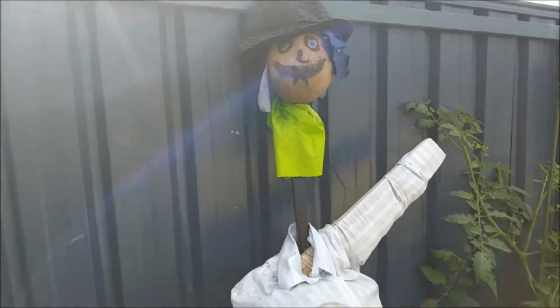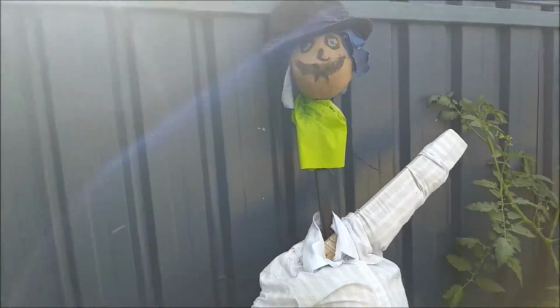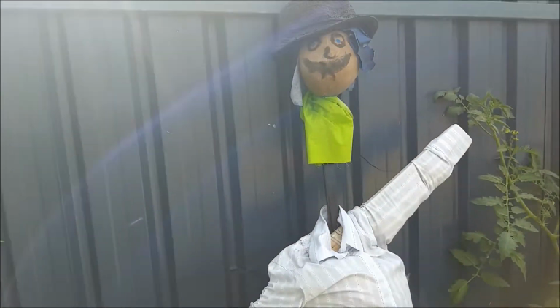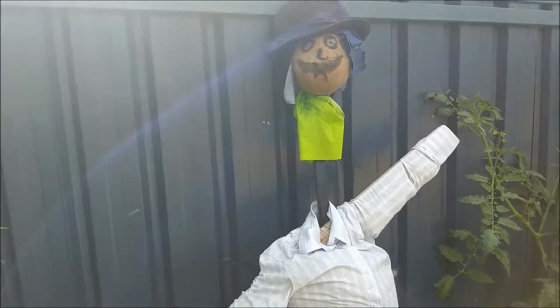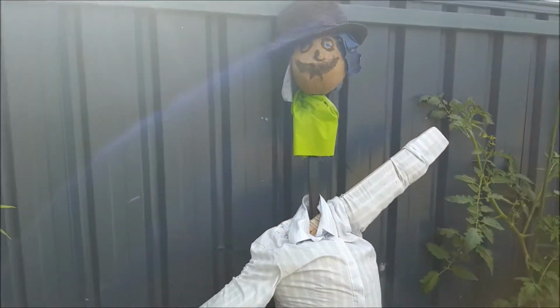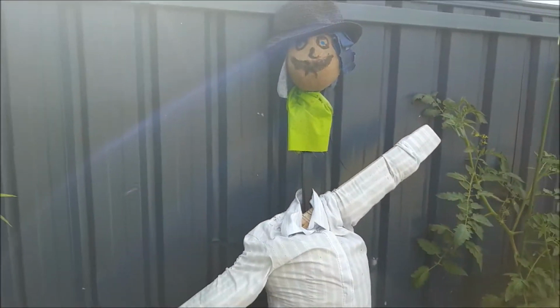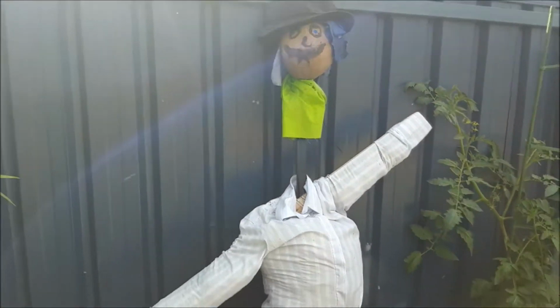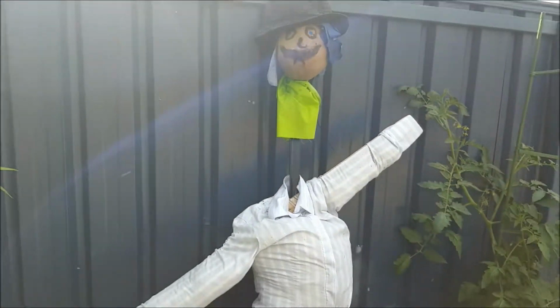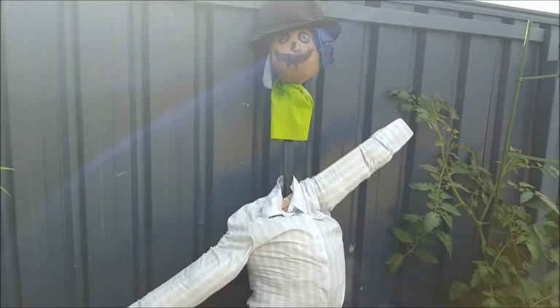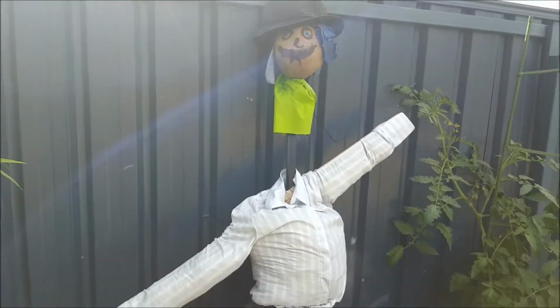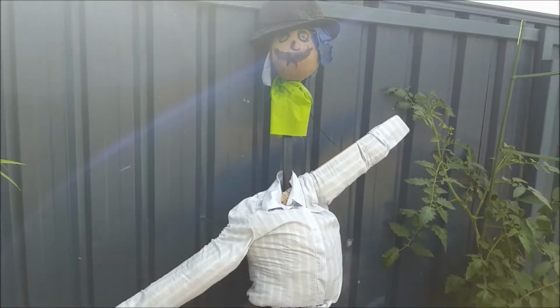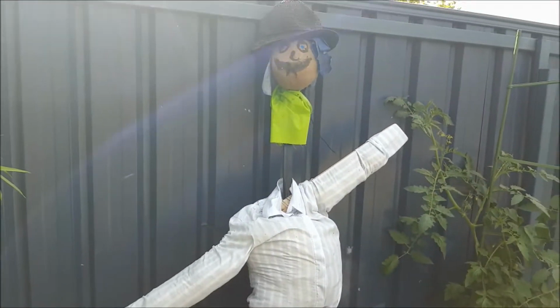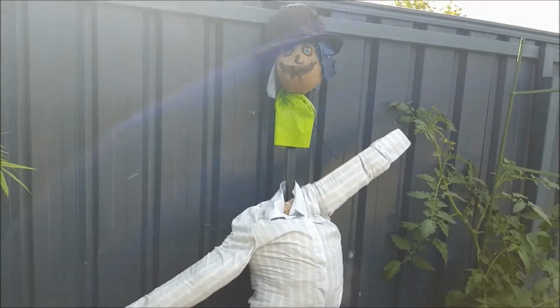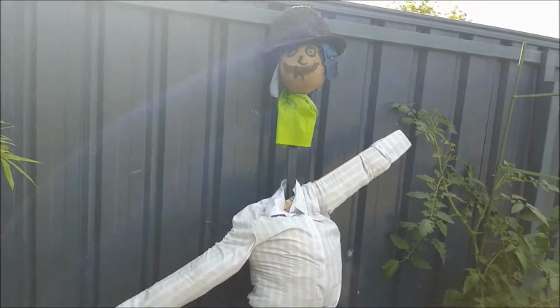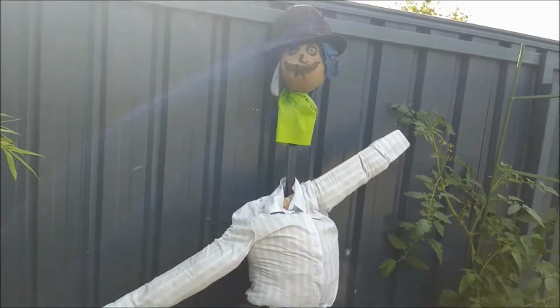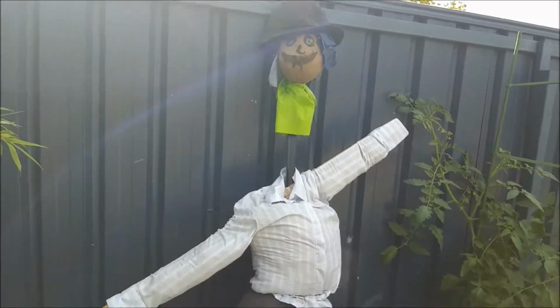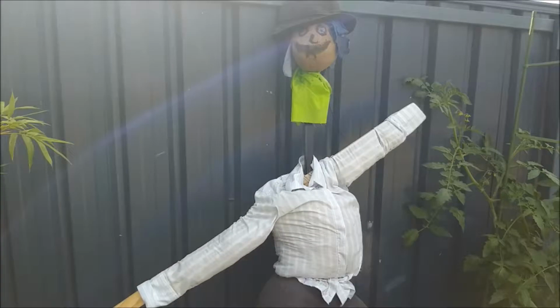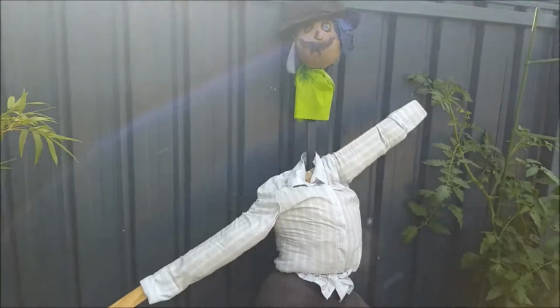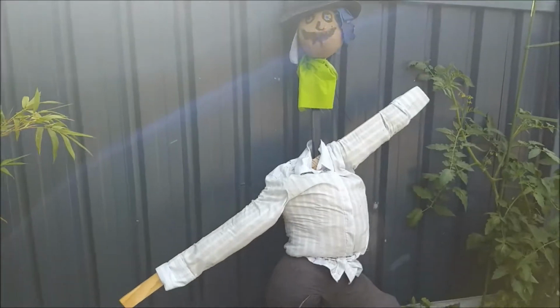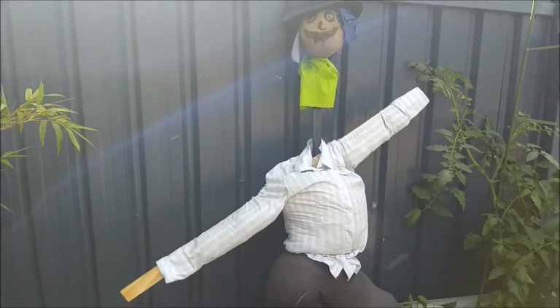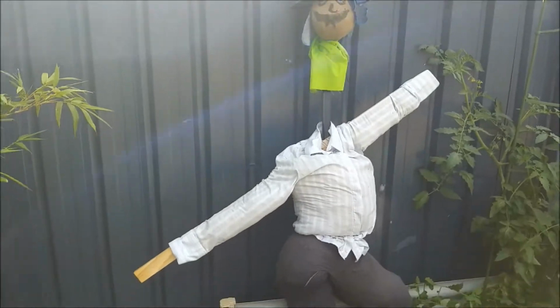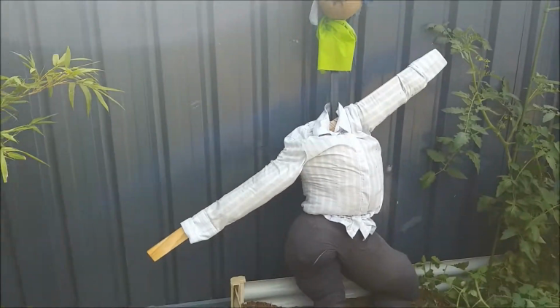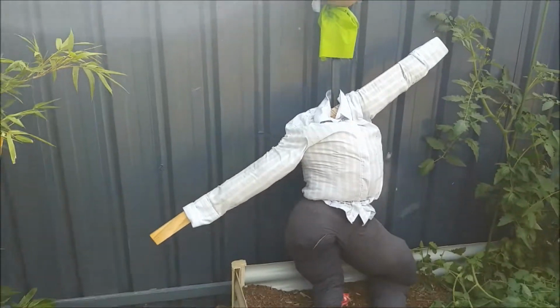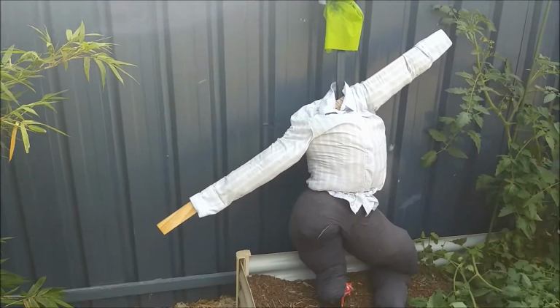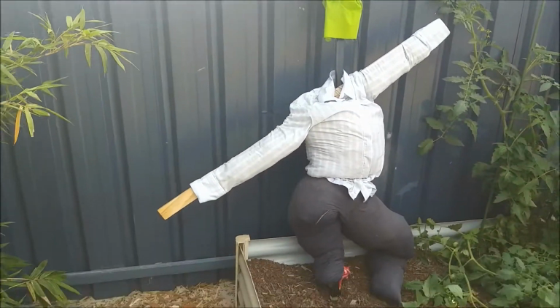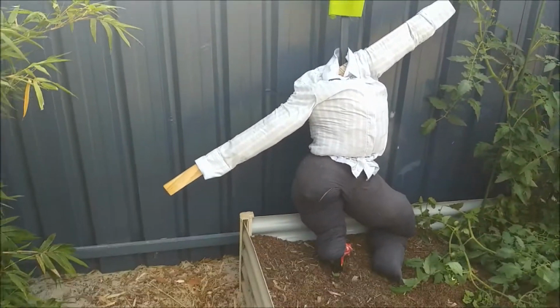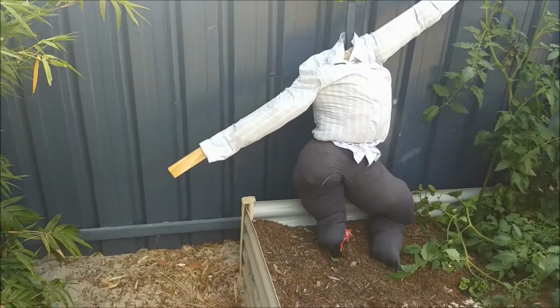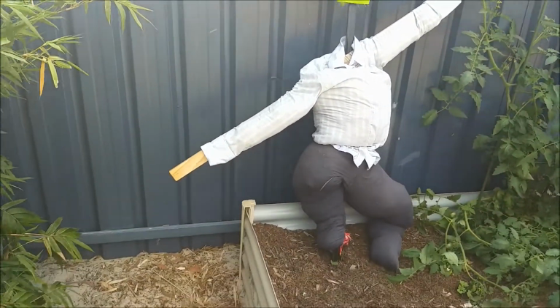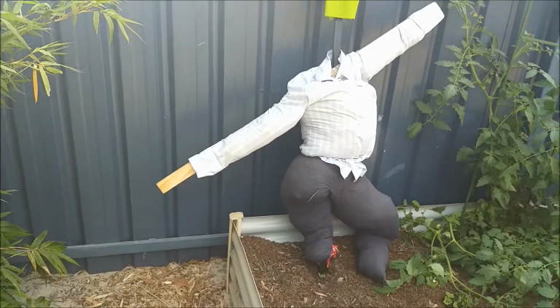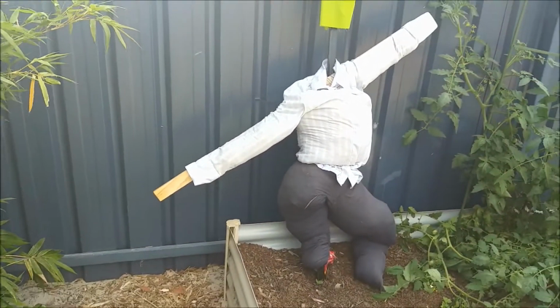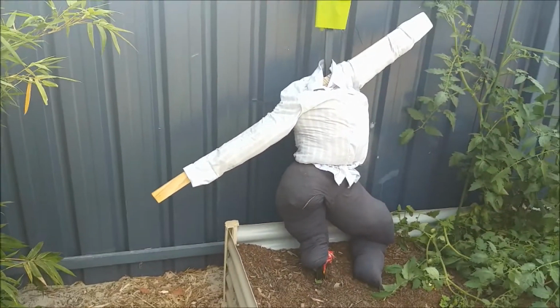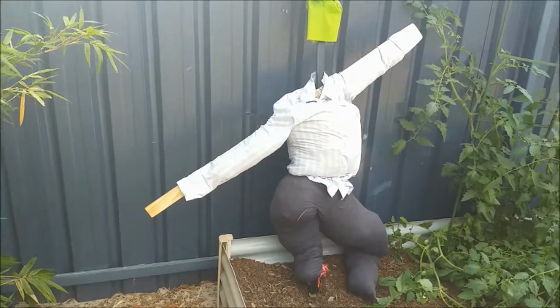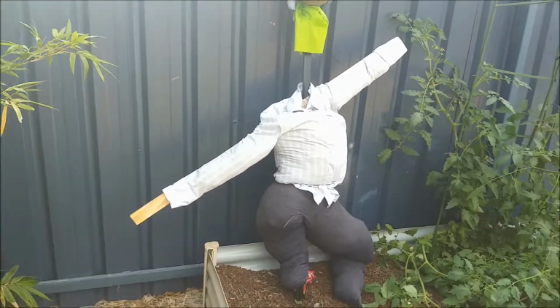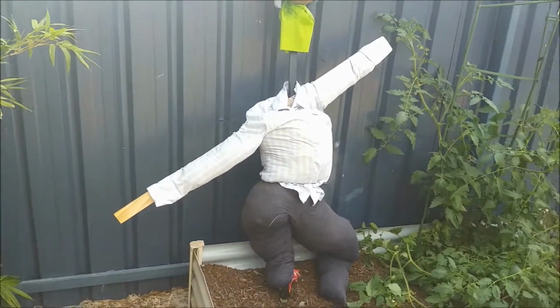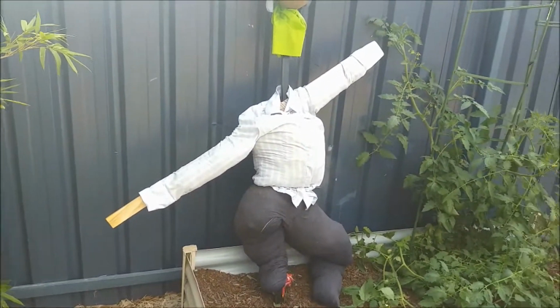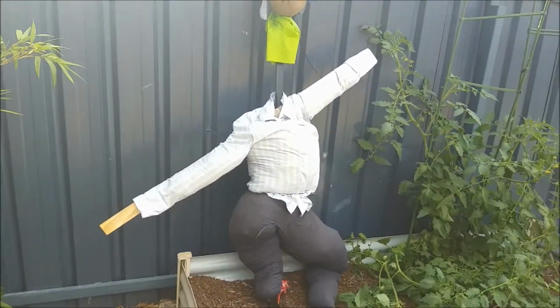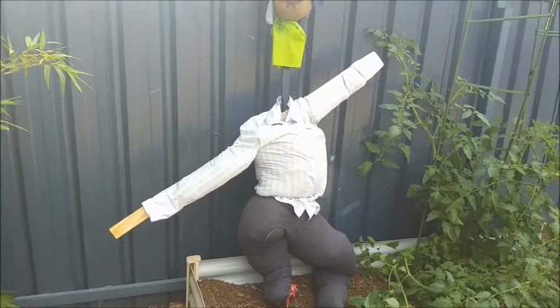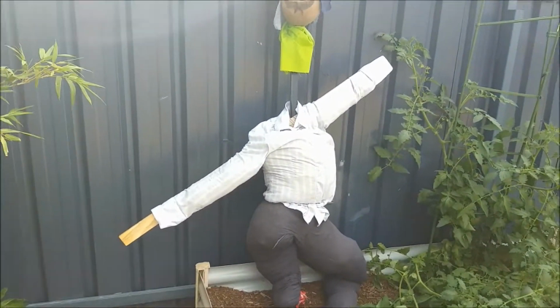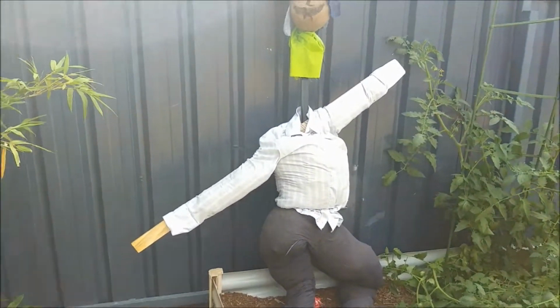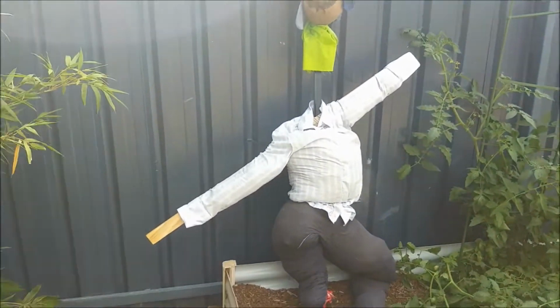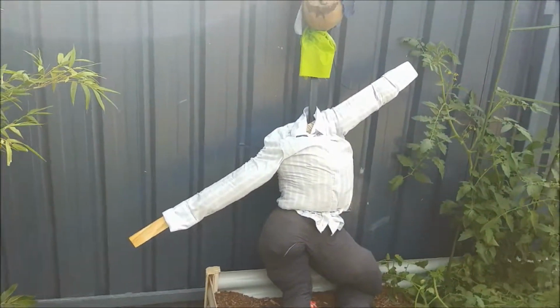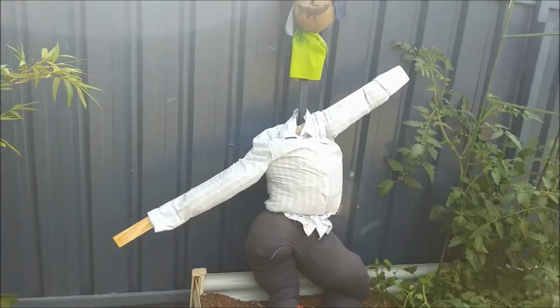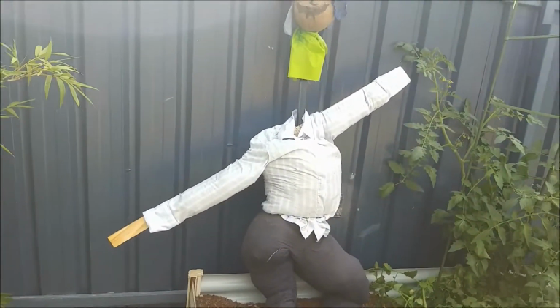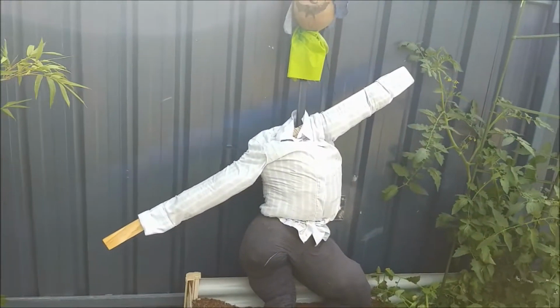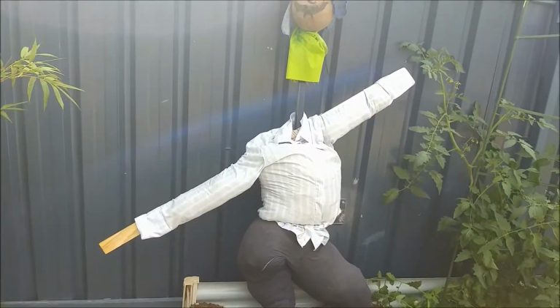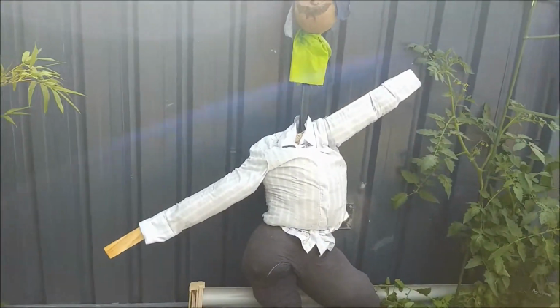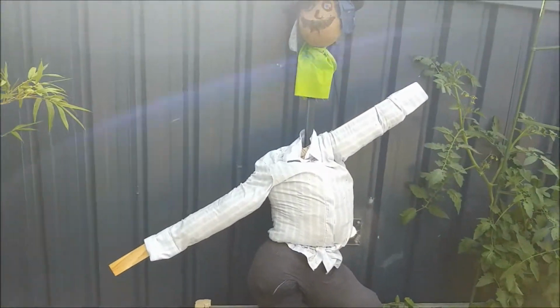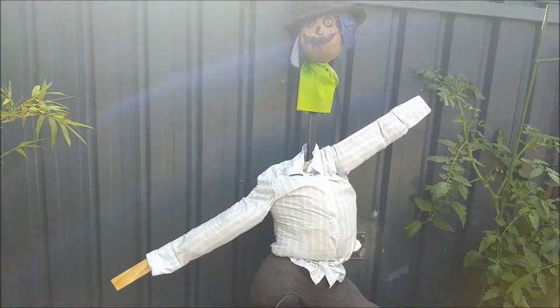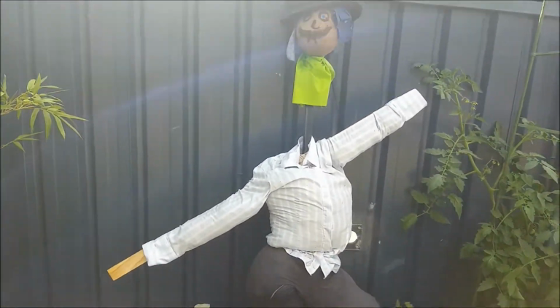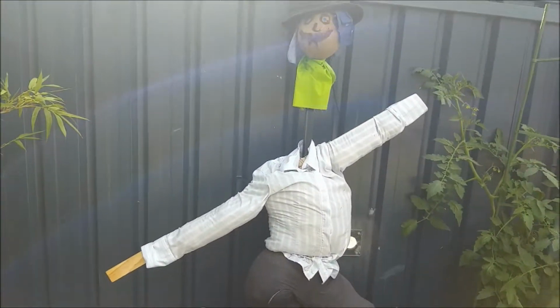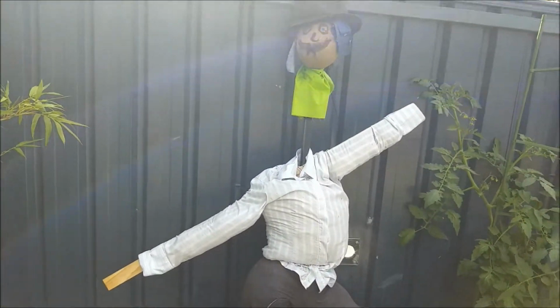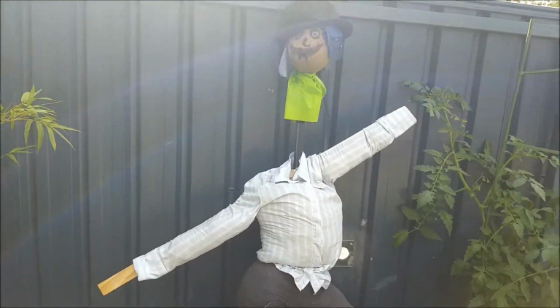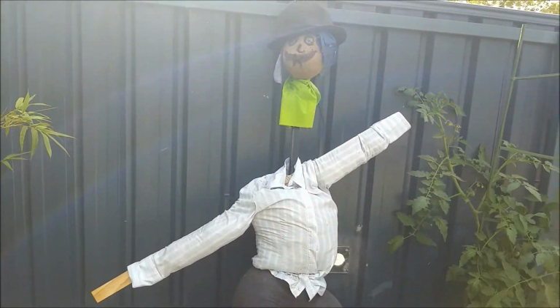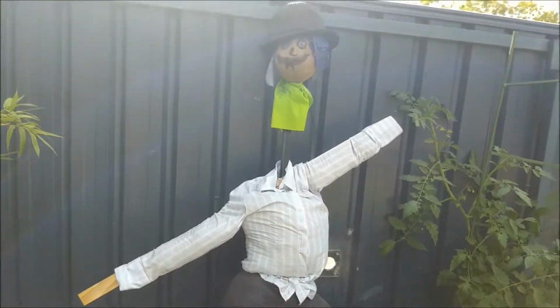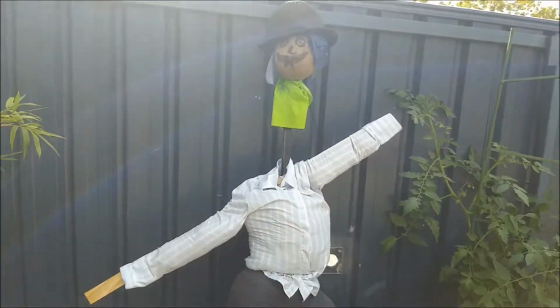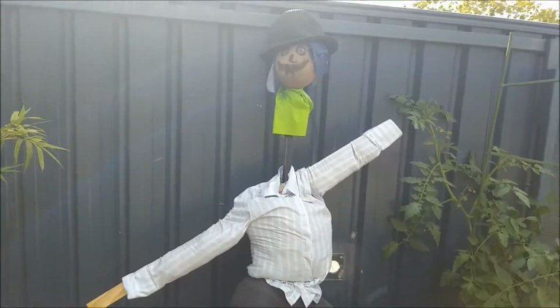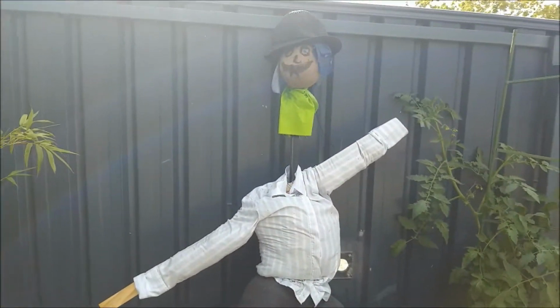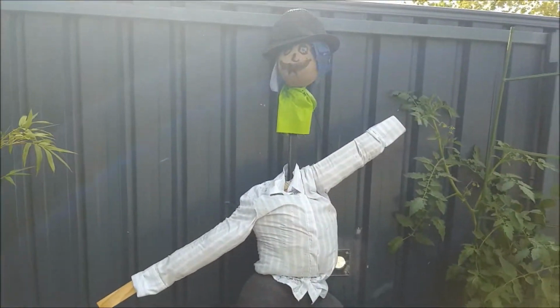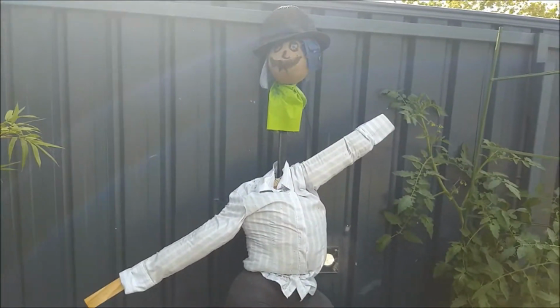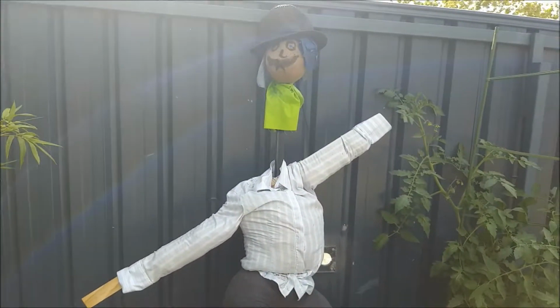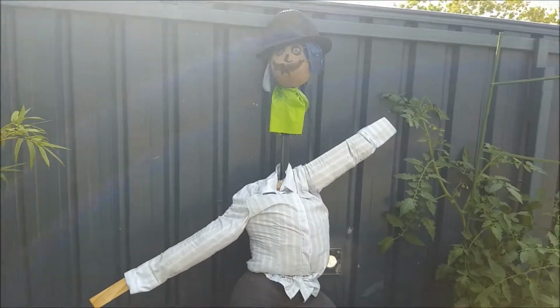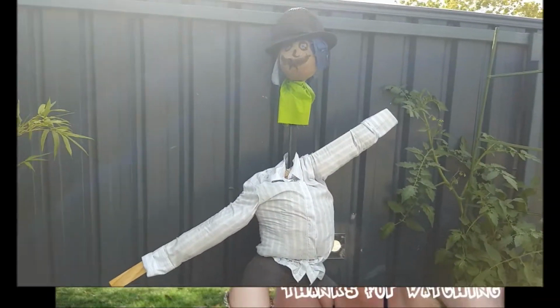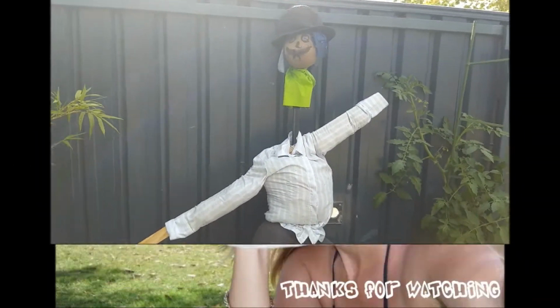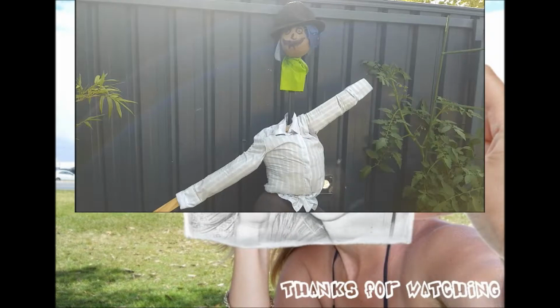So this is our Mr. Scarecrow at work. The kids actually think he's really funny. All right, thanks for watching!